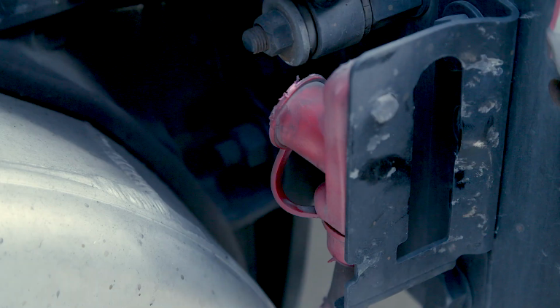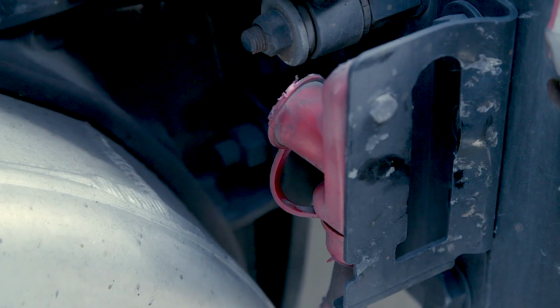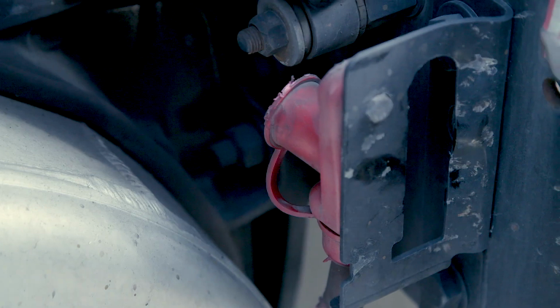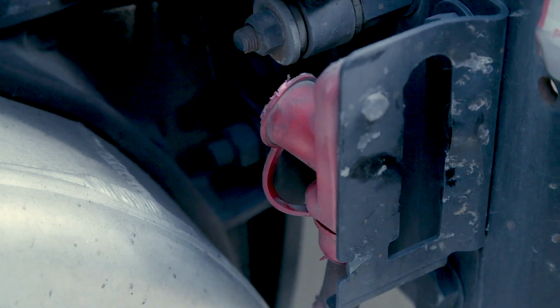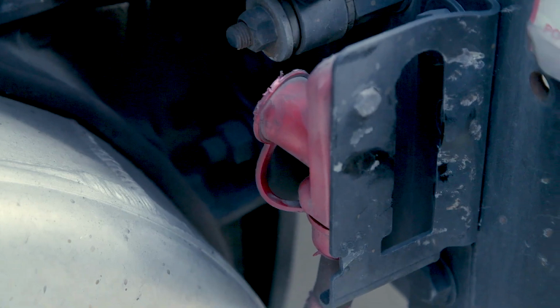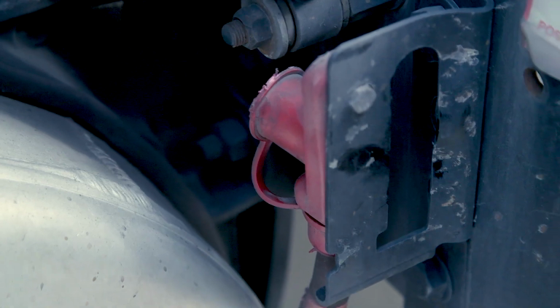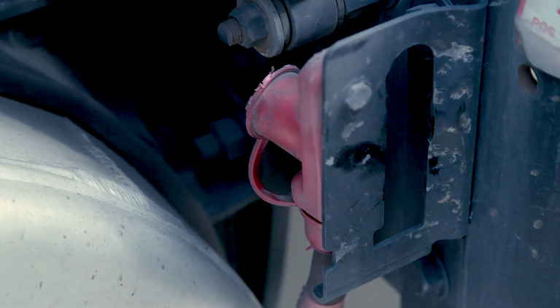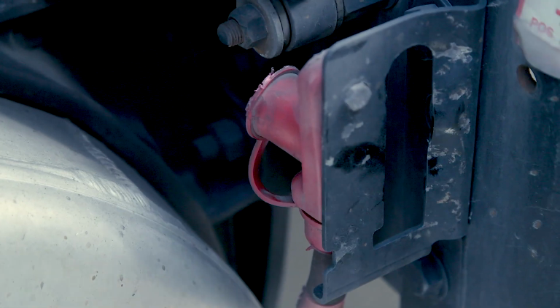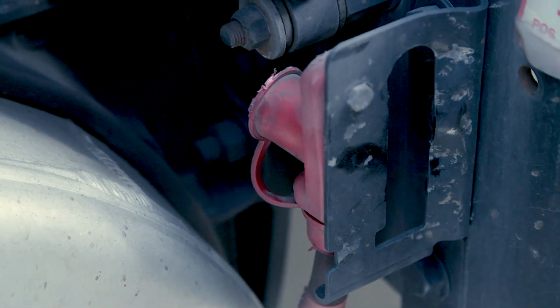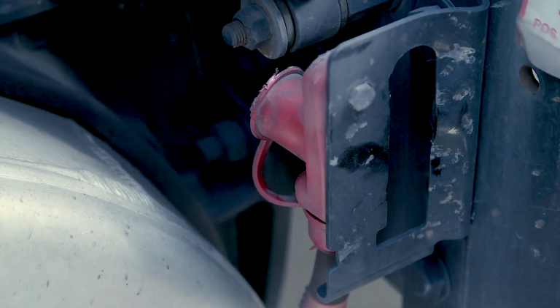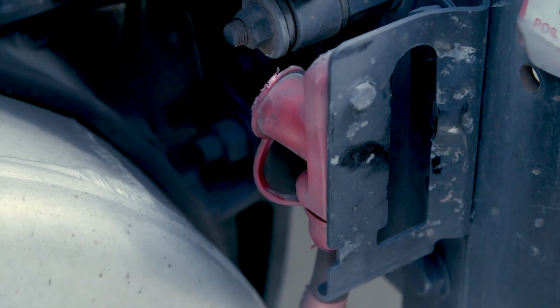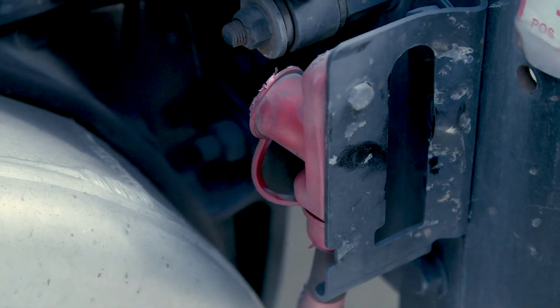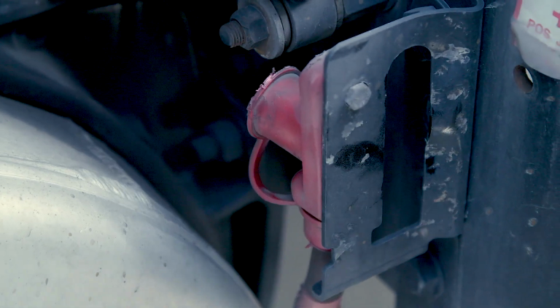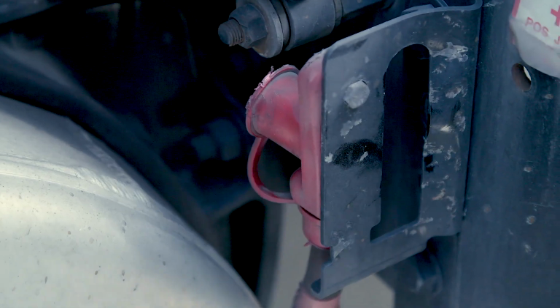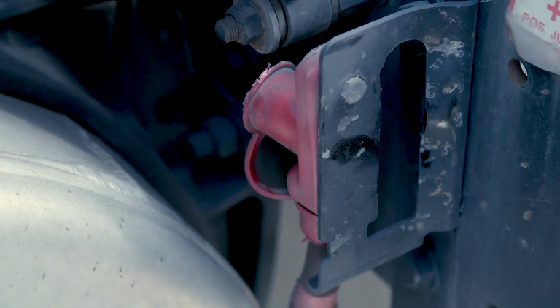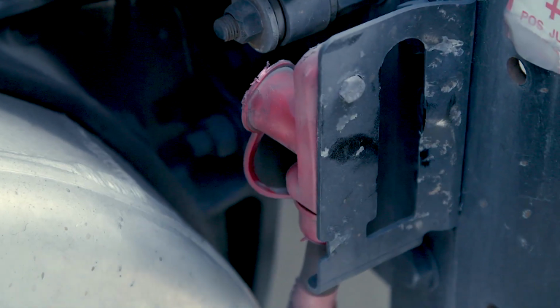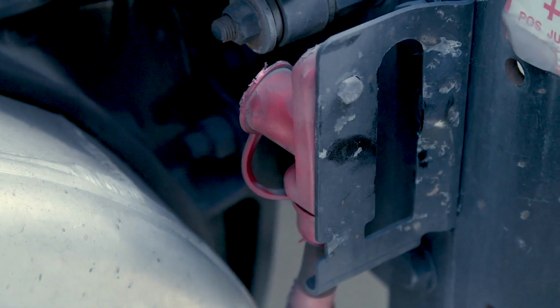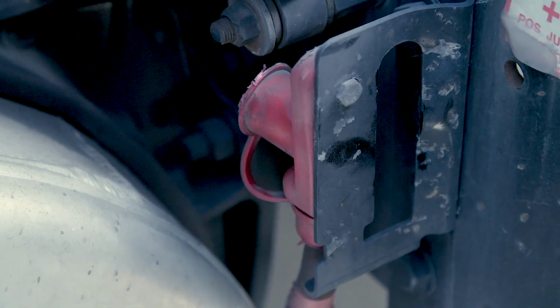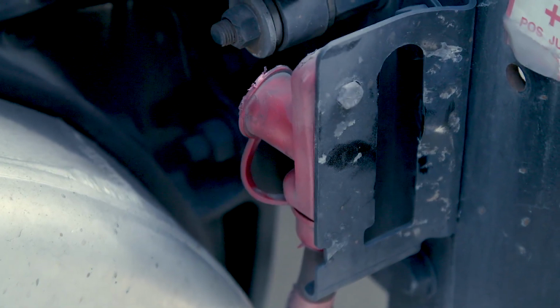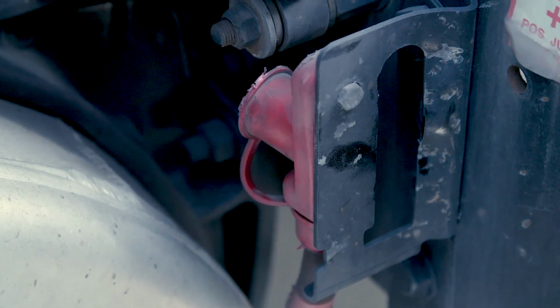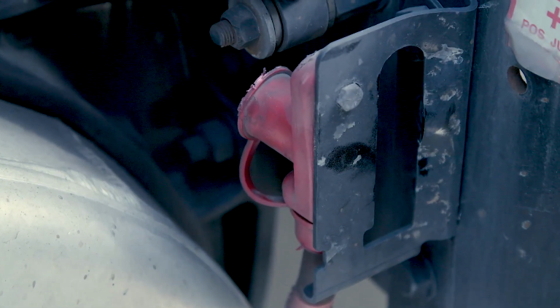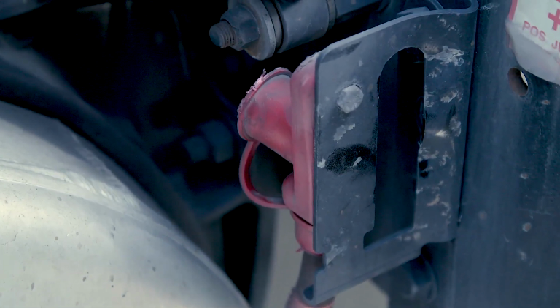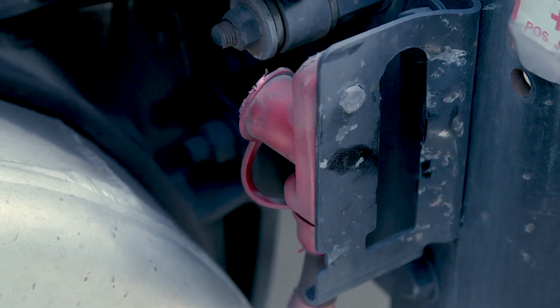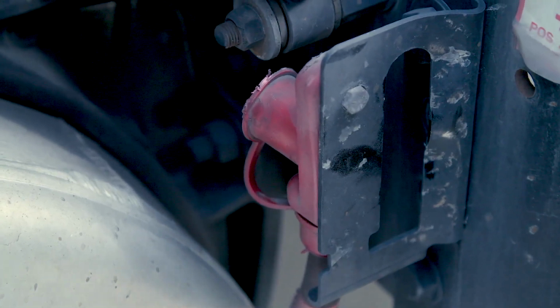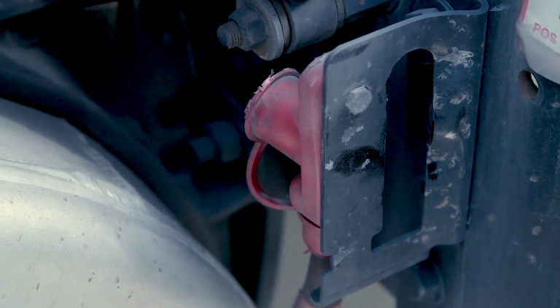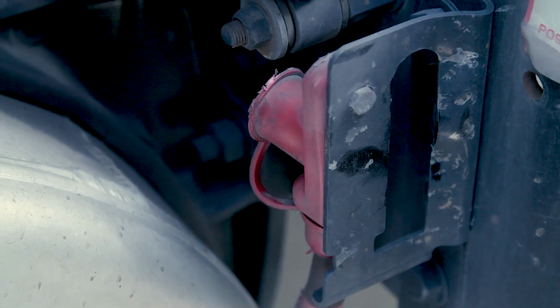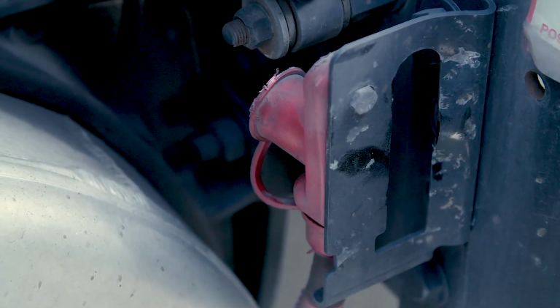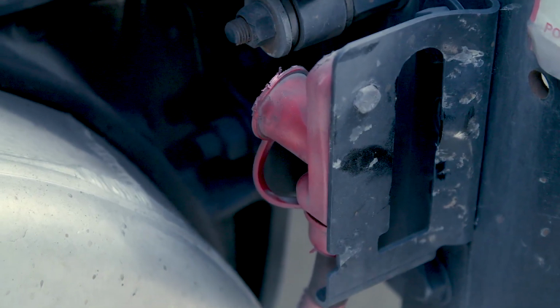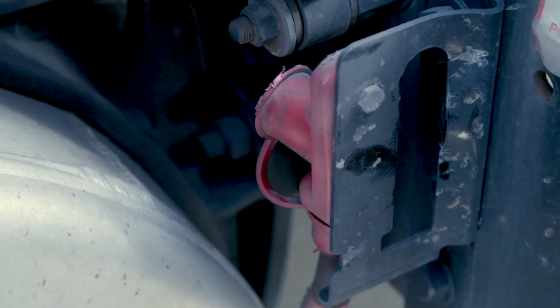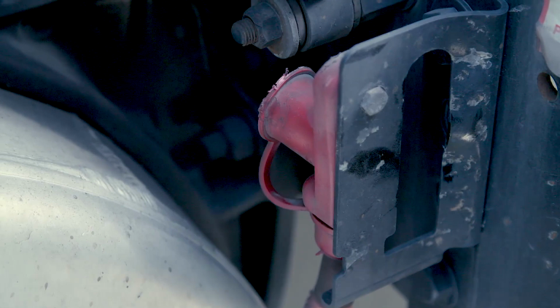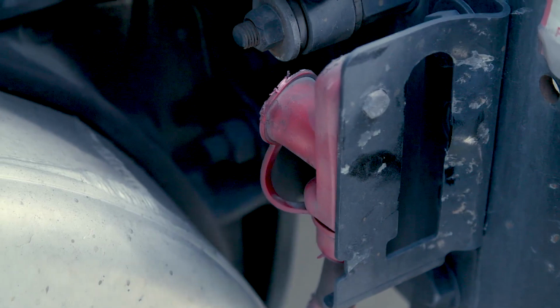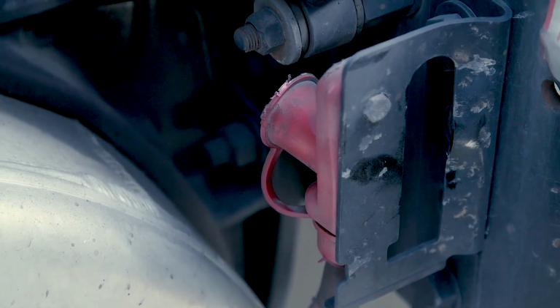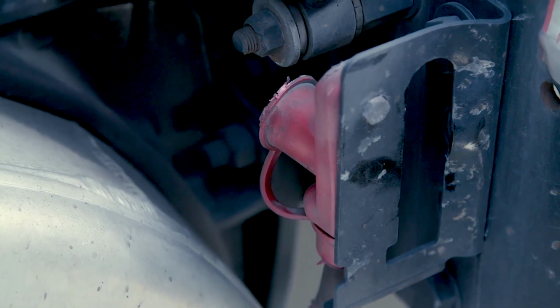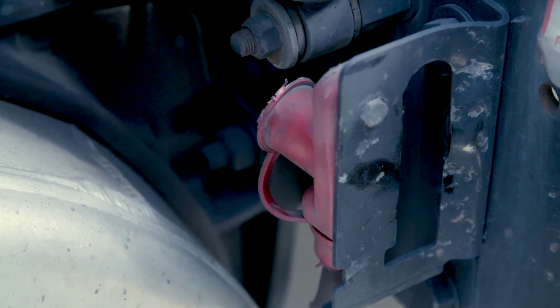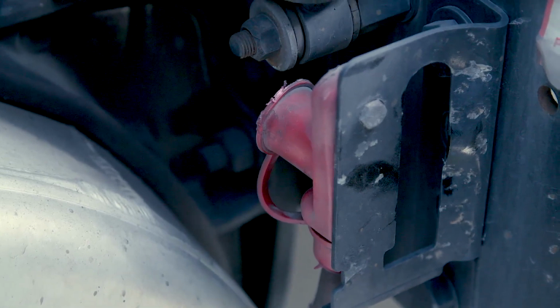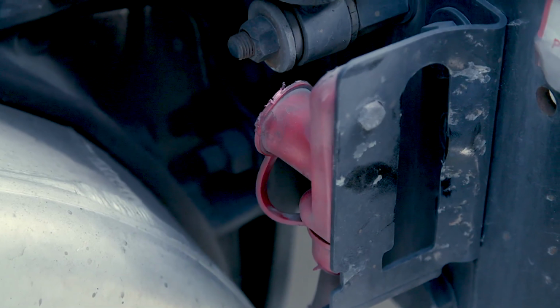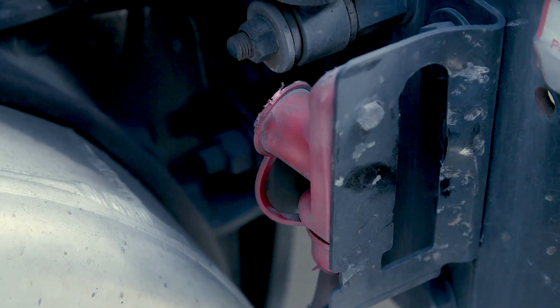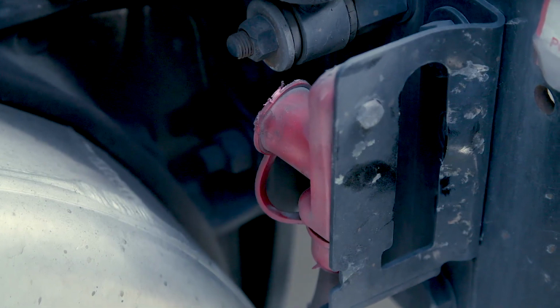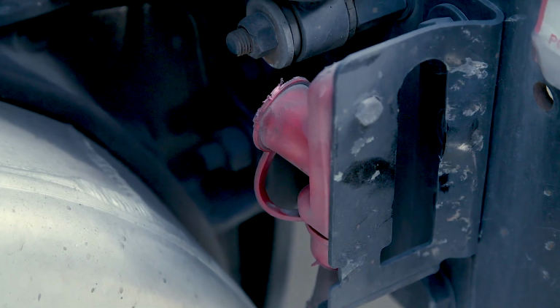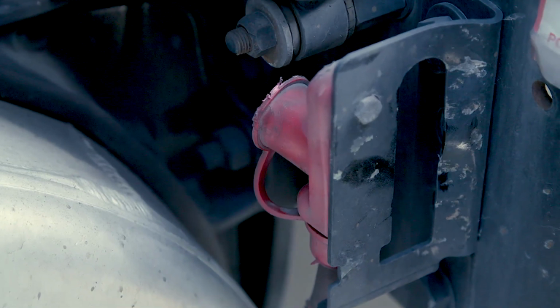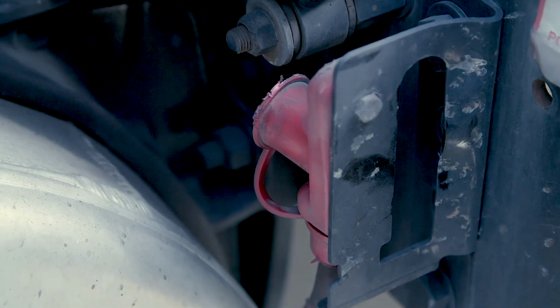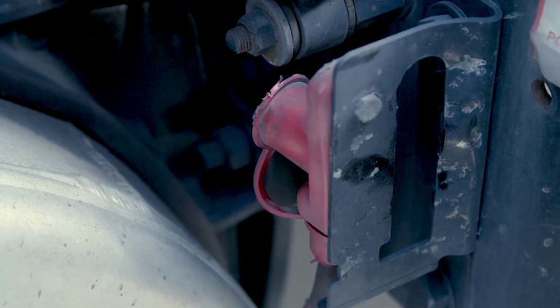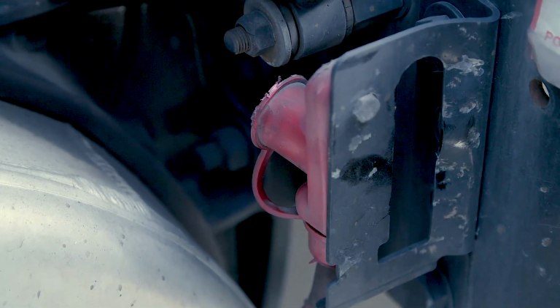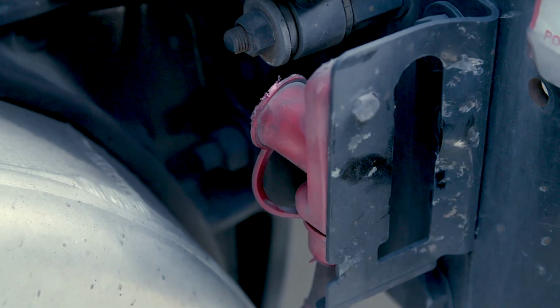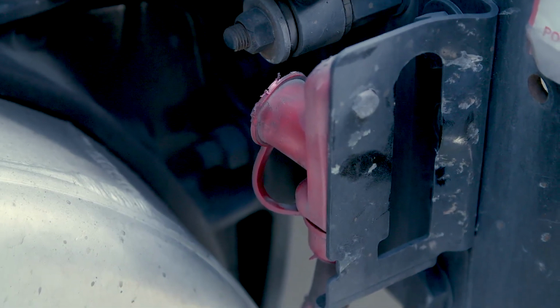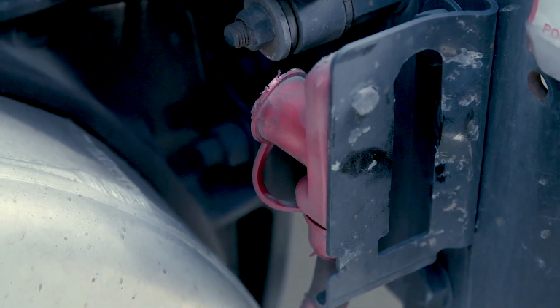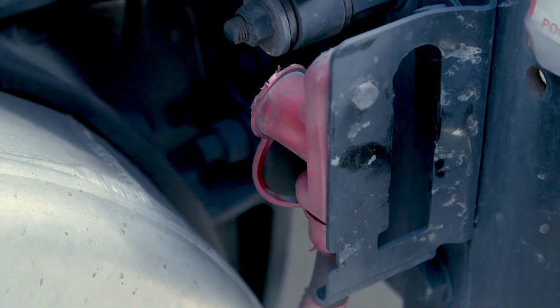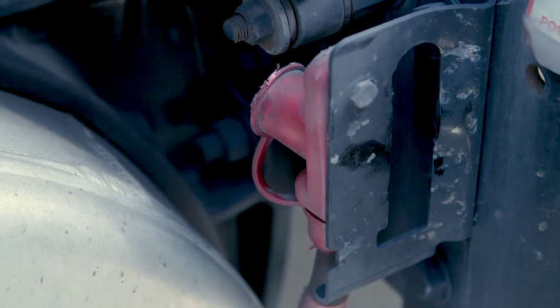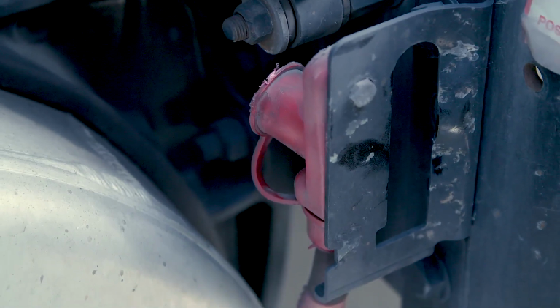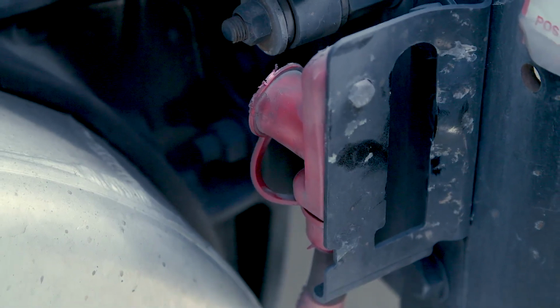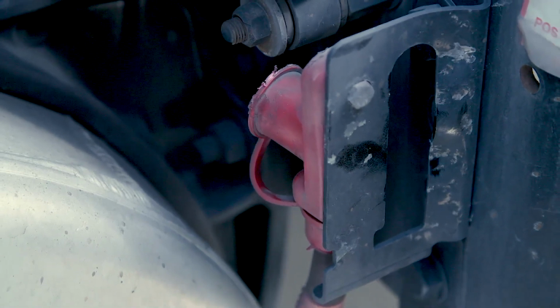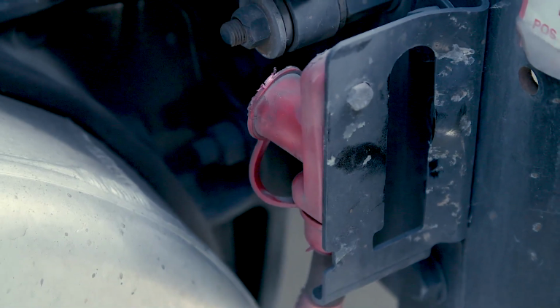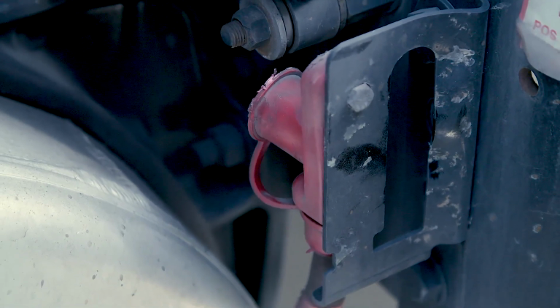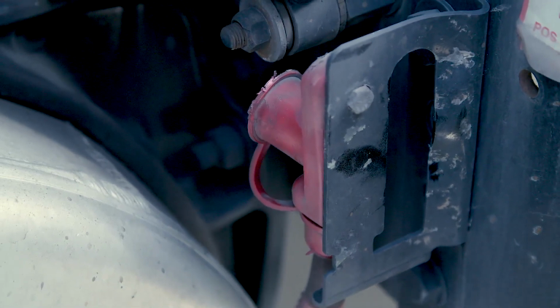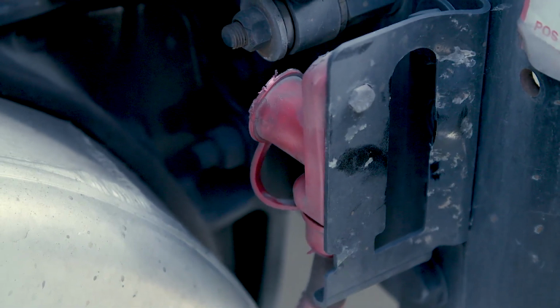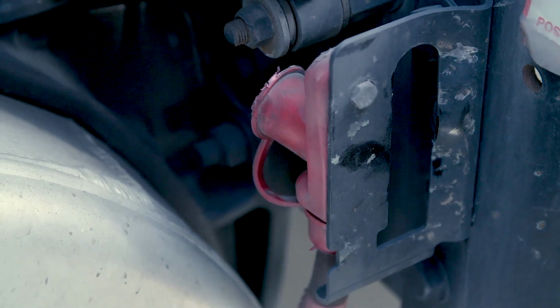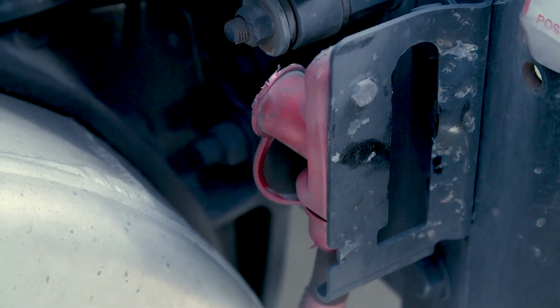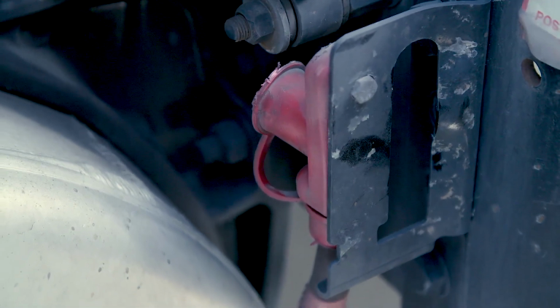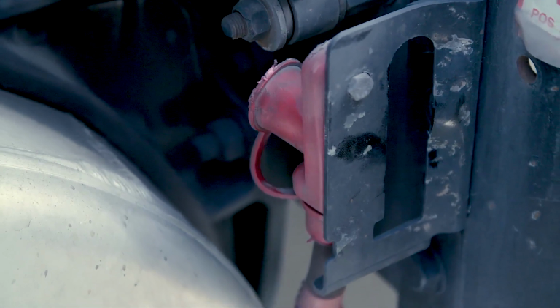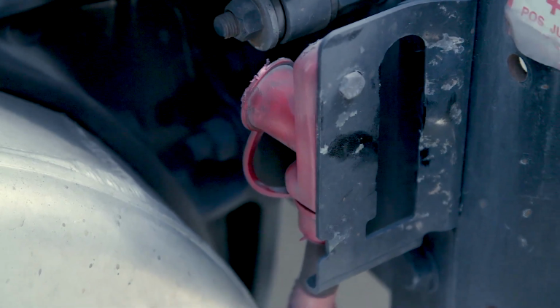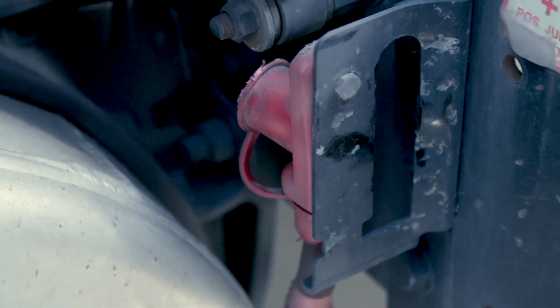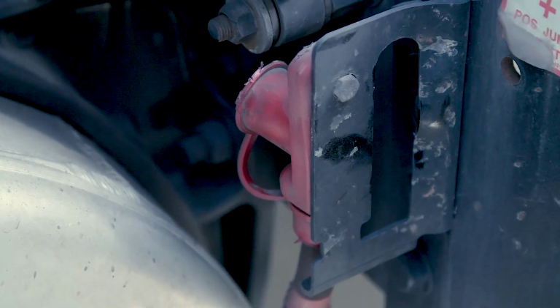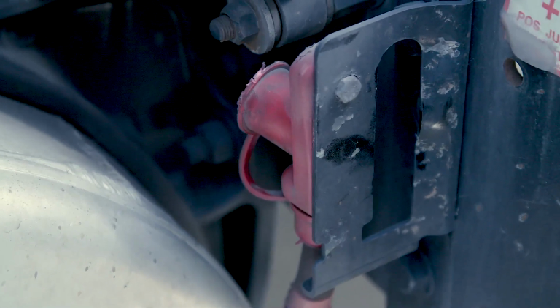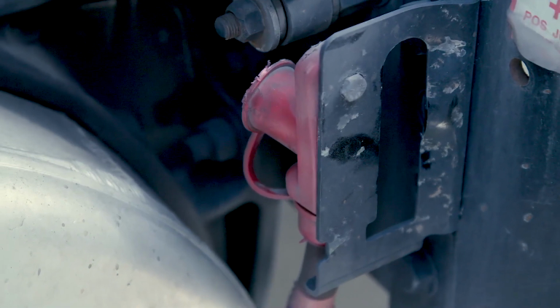One last thing — when you get finished, make sure and put your rubber boot back on the positive jumper post. Thank you so much for watching.